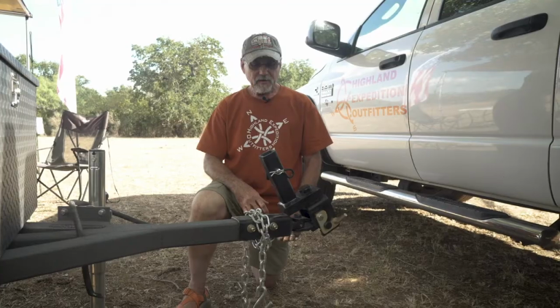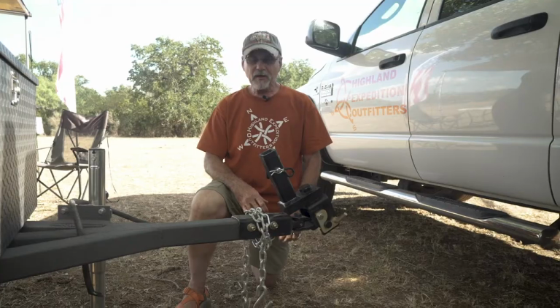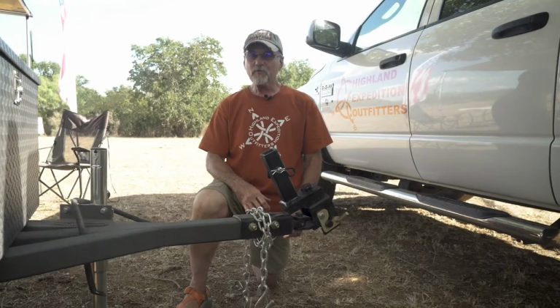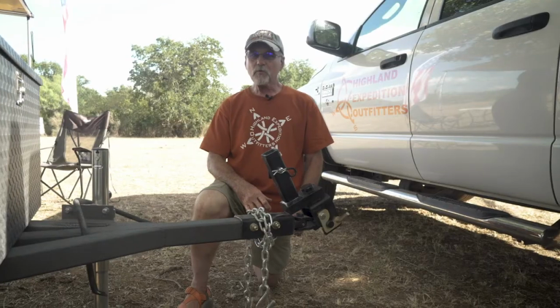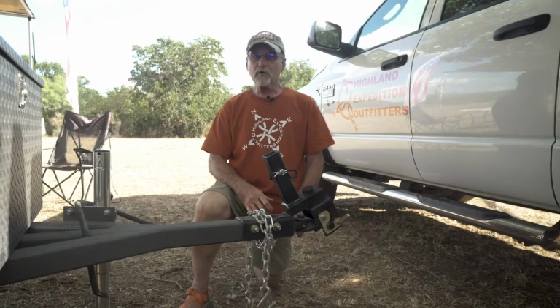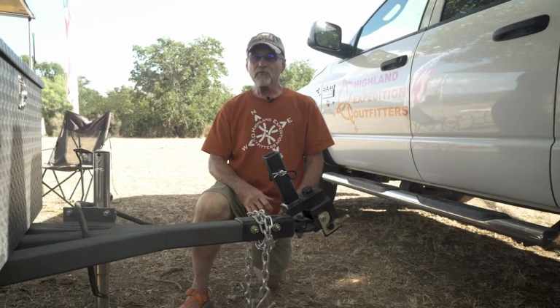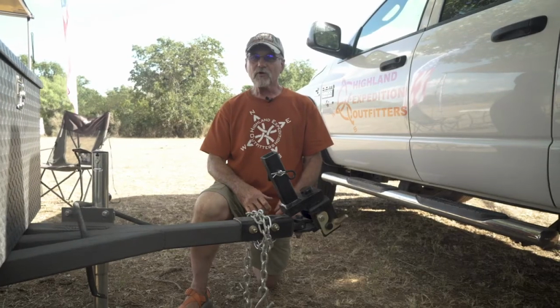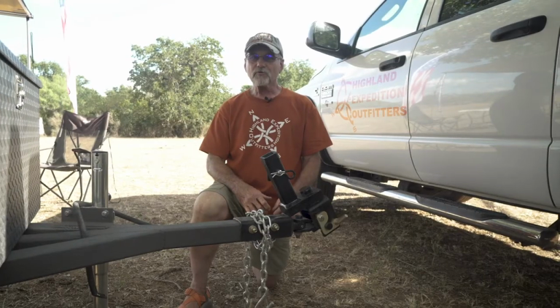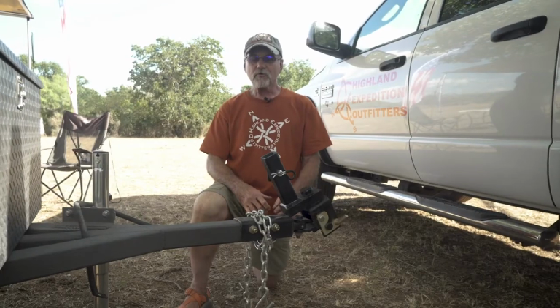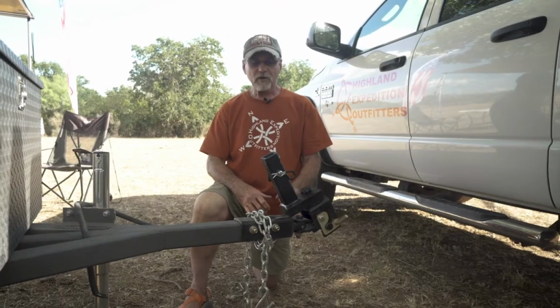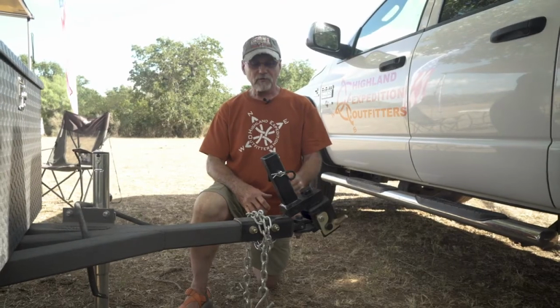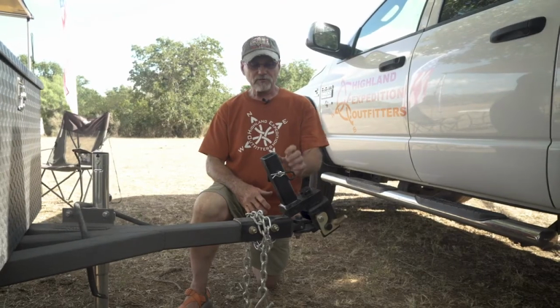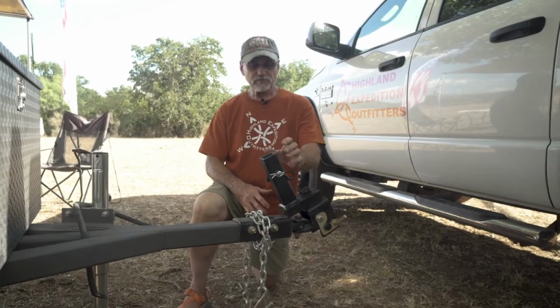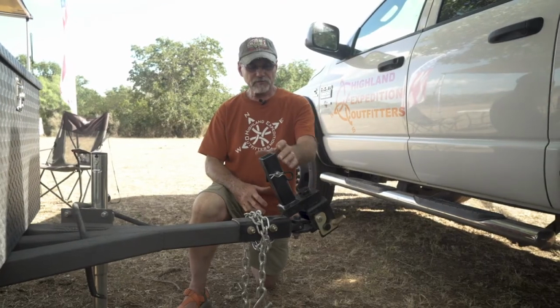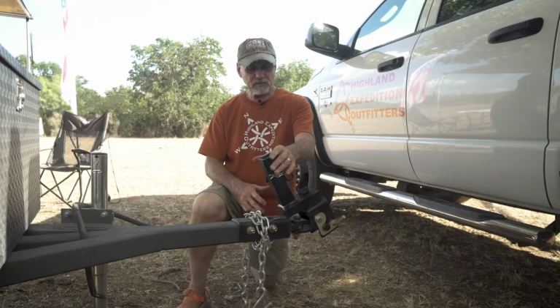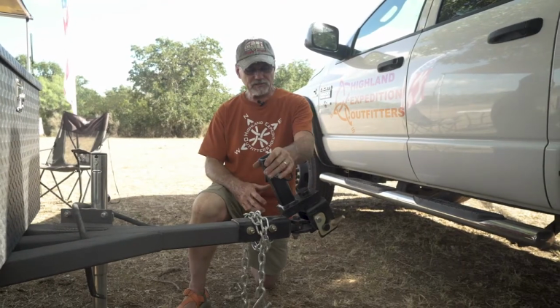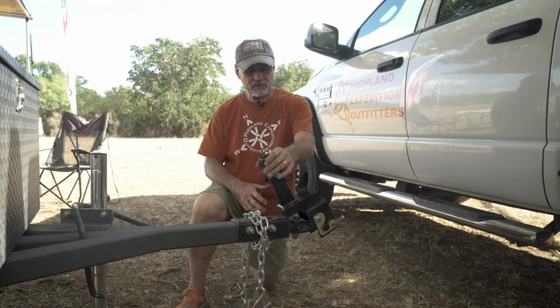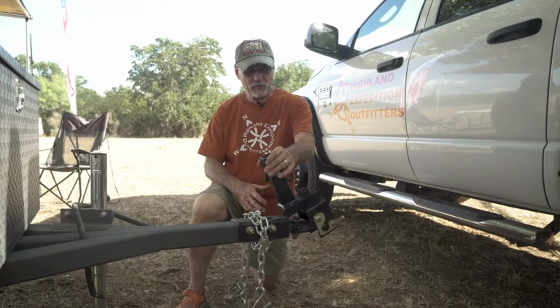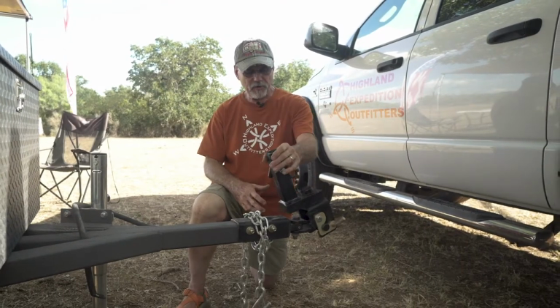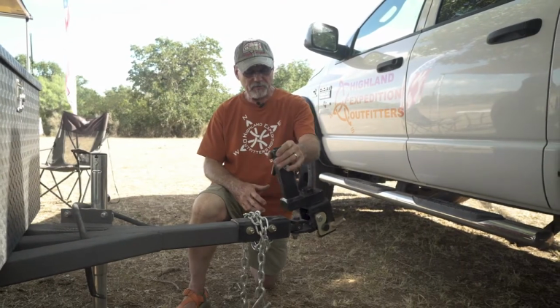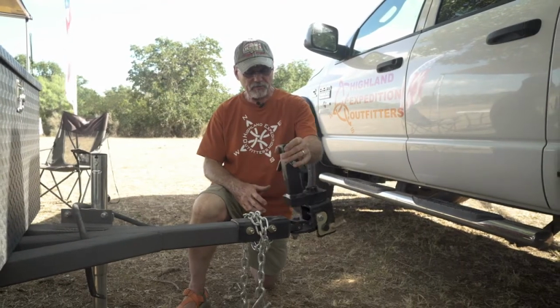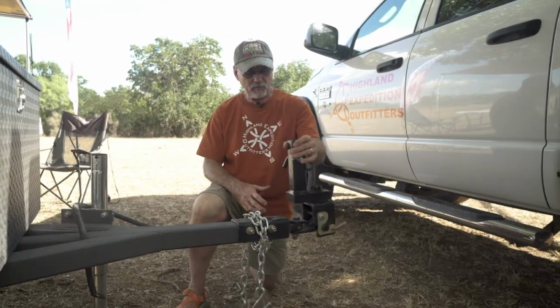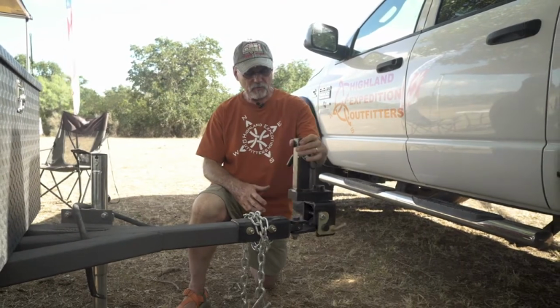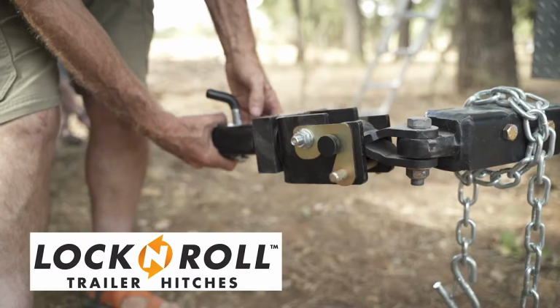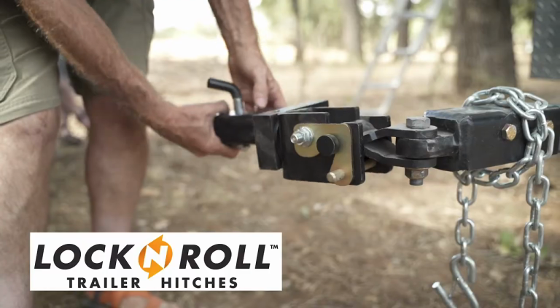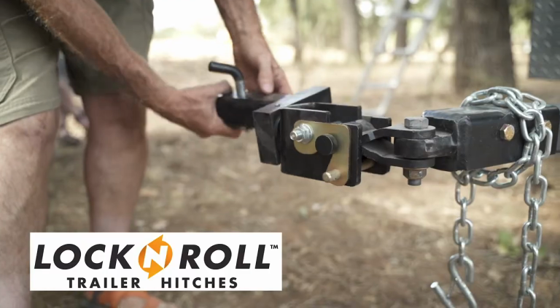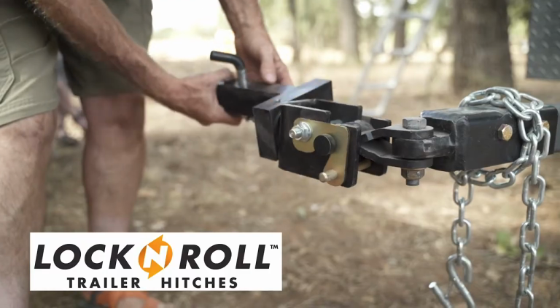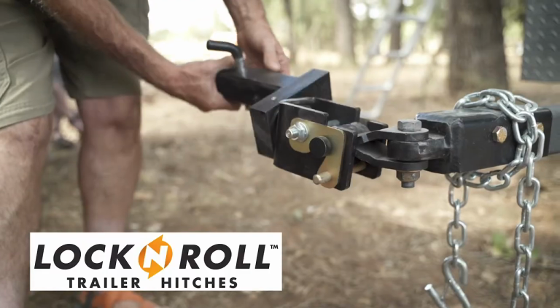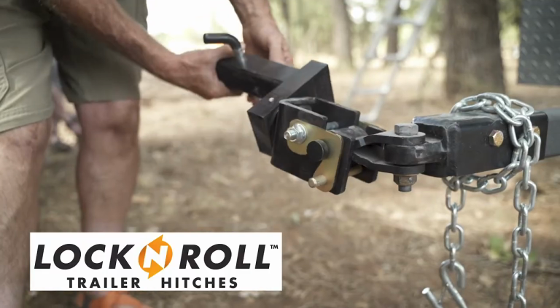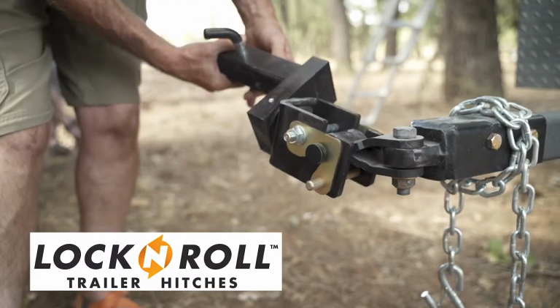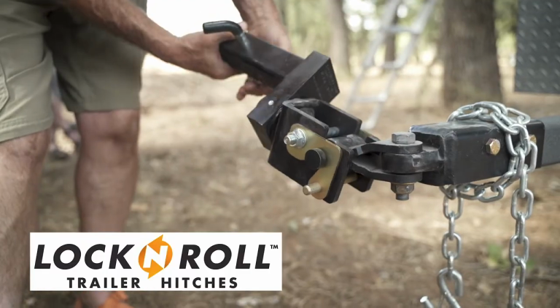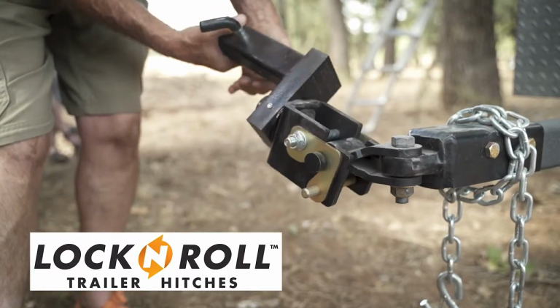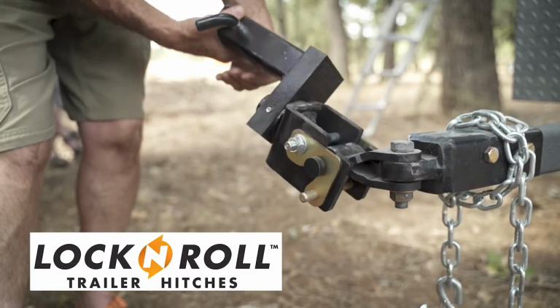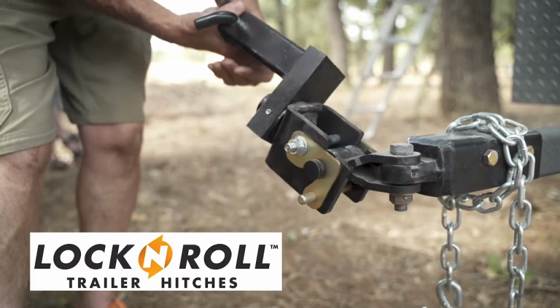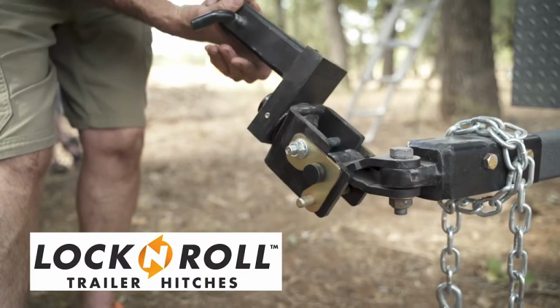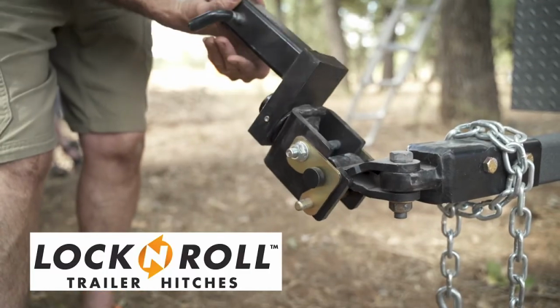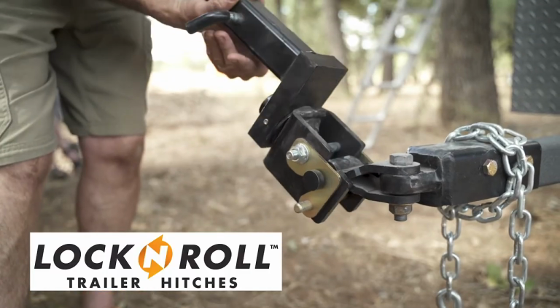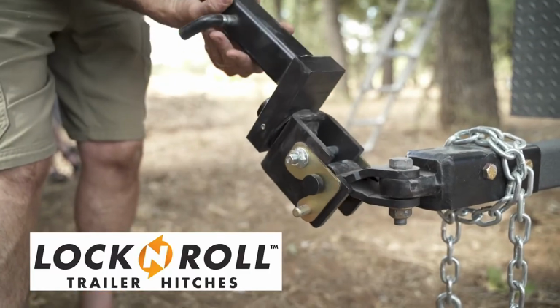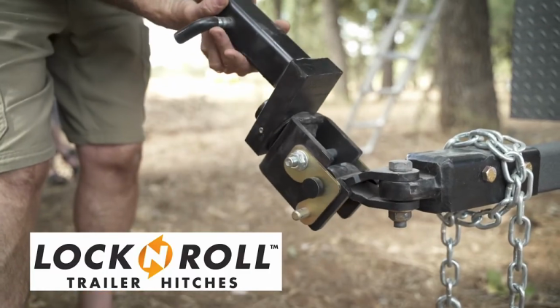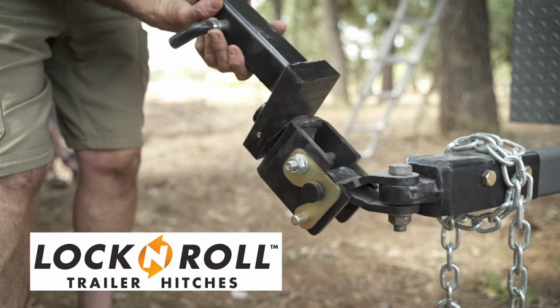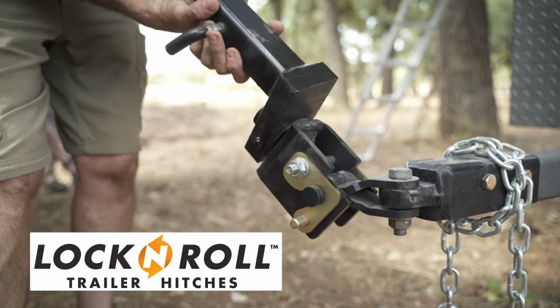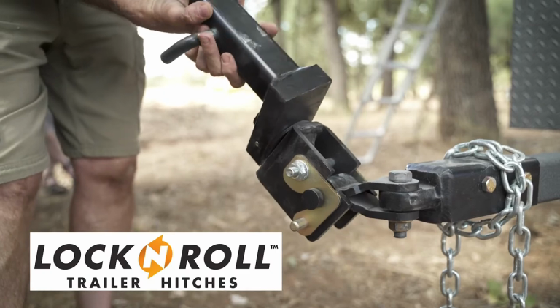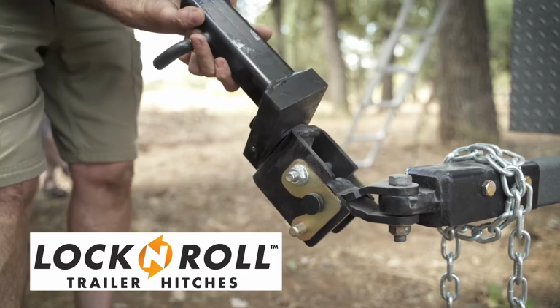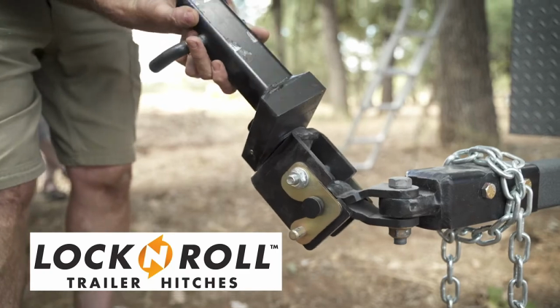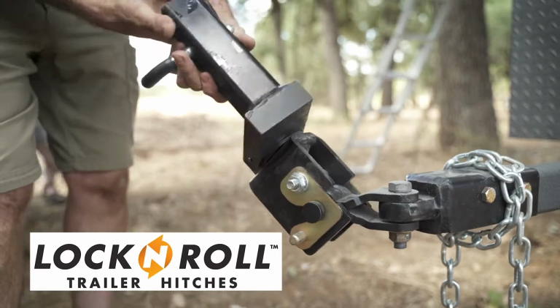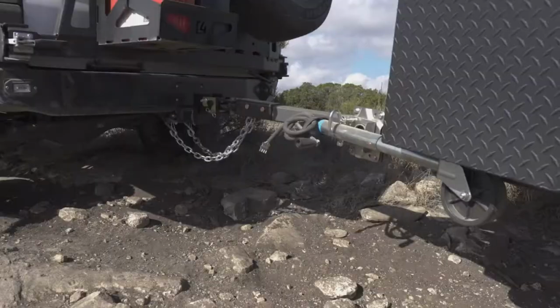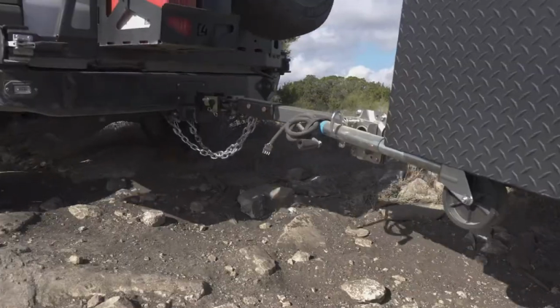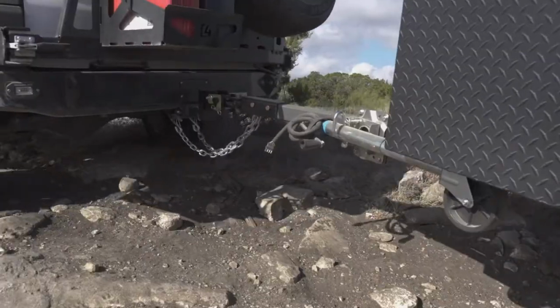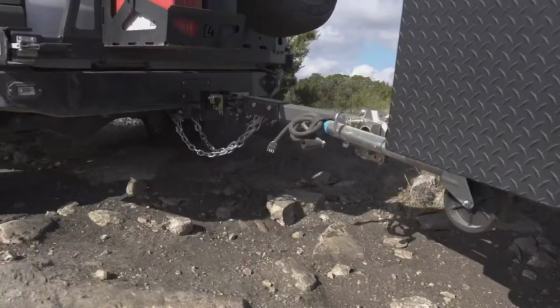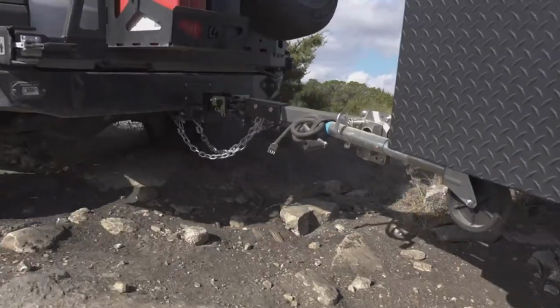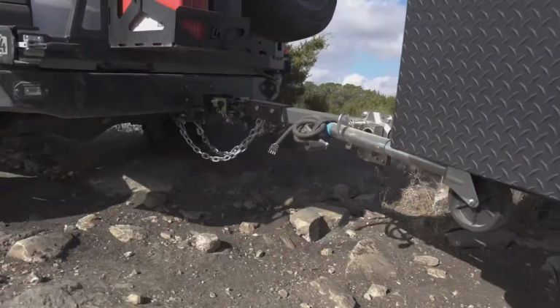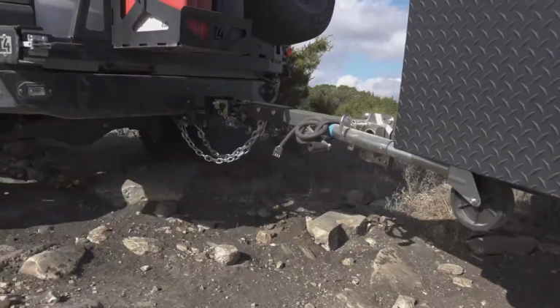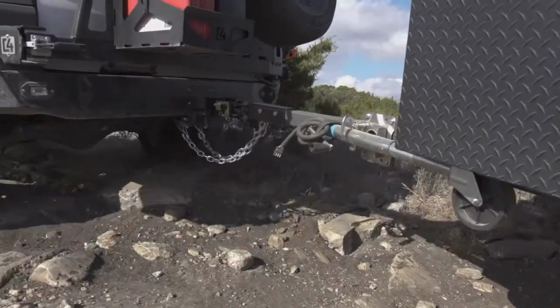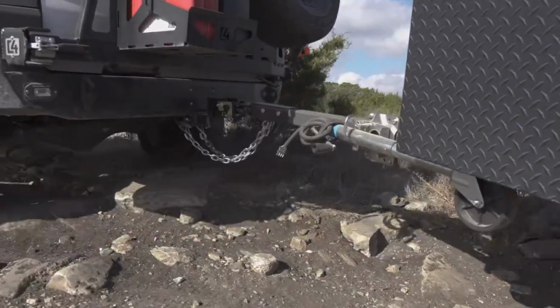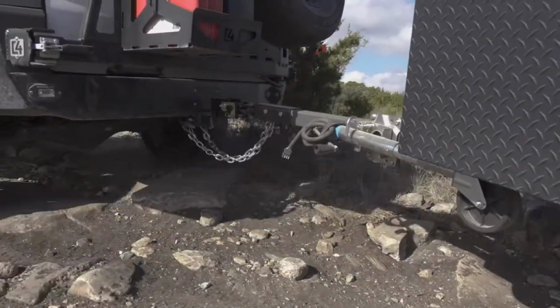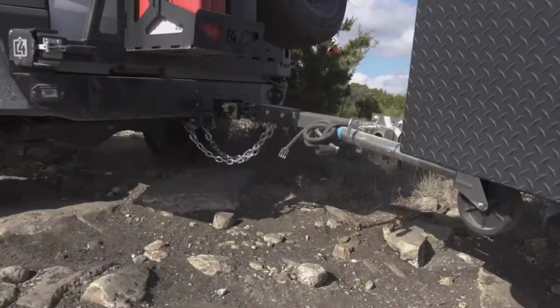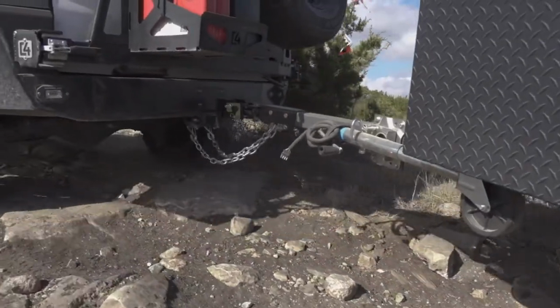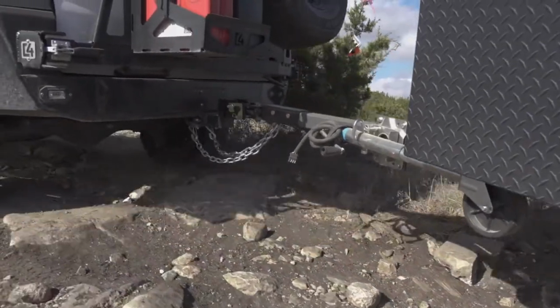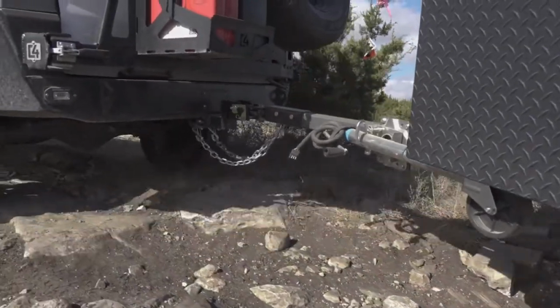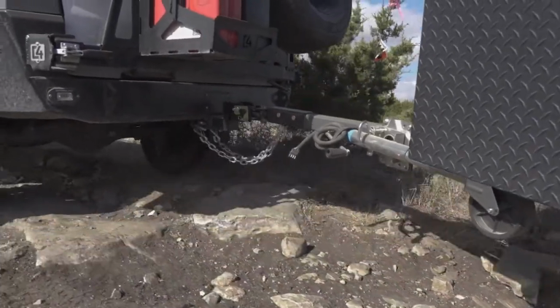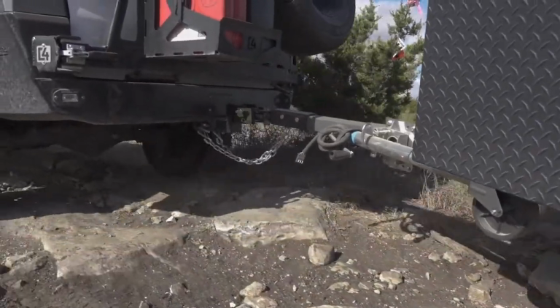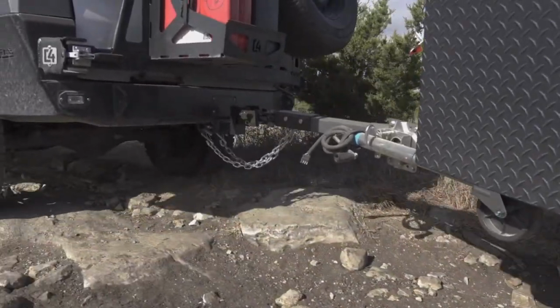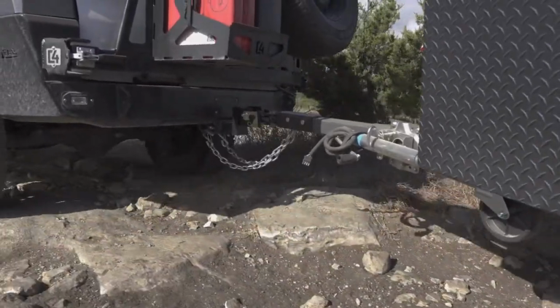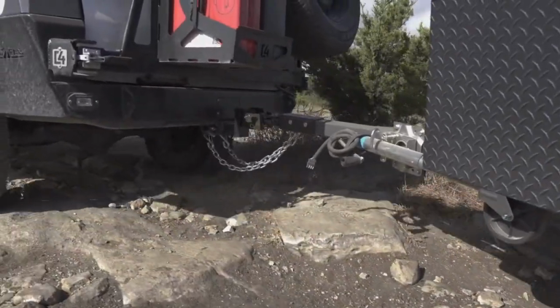Every one of our trailers is equipped with the lock and roll 3-axis coupler. It will follow you anywhere you want to go.